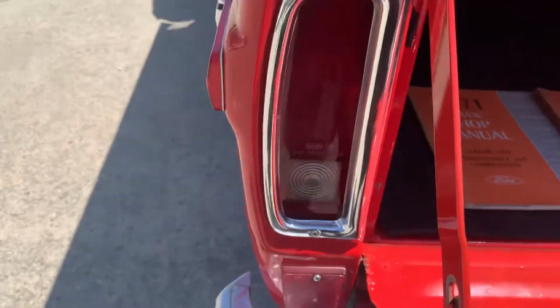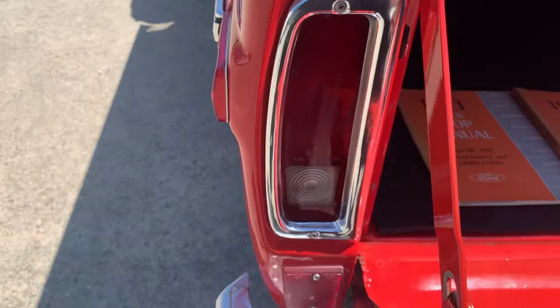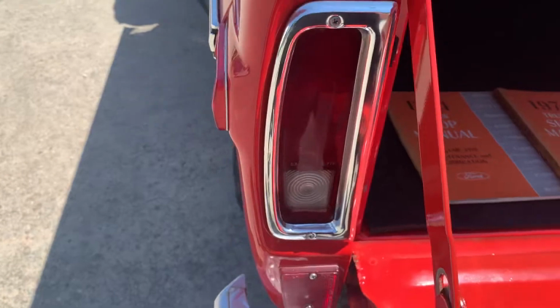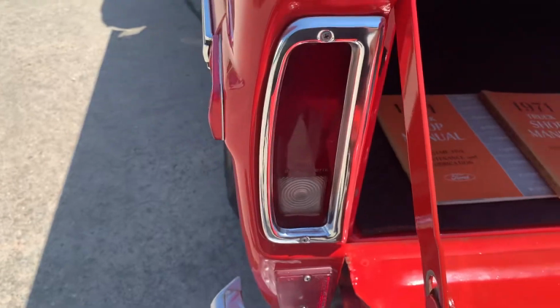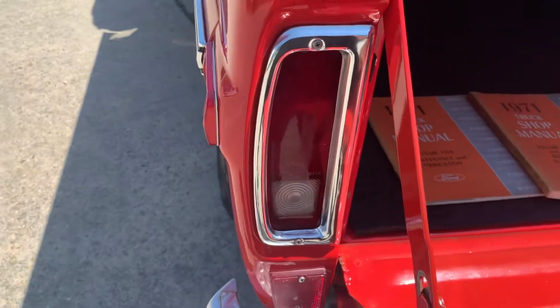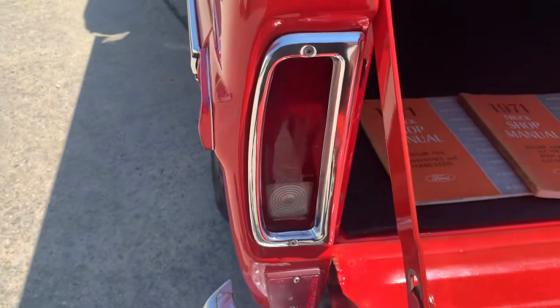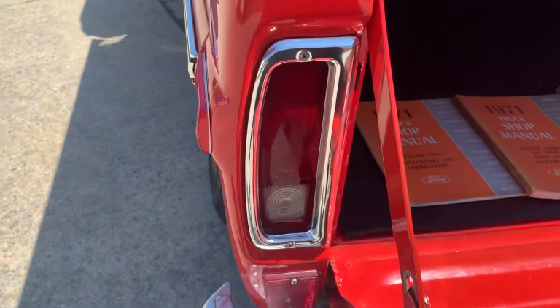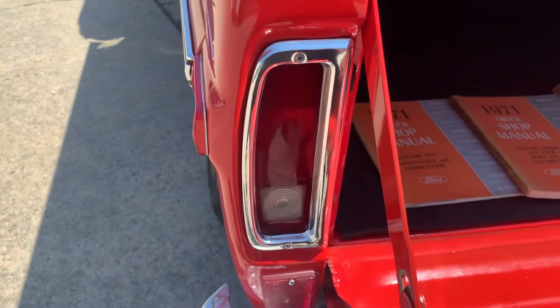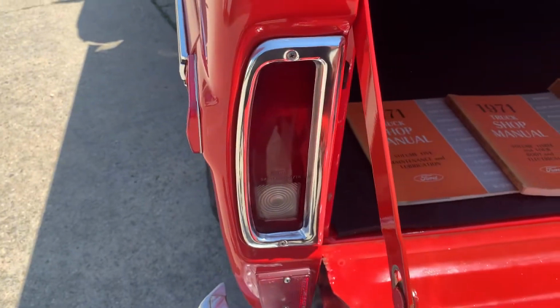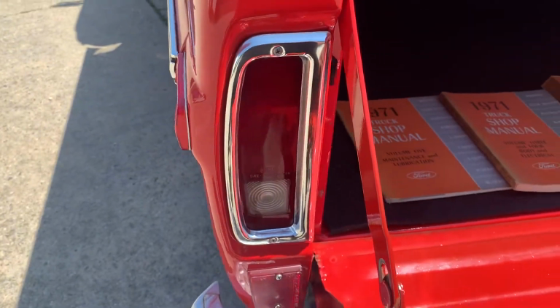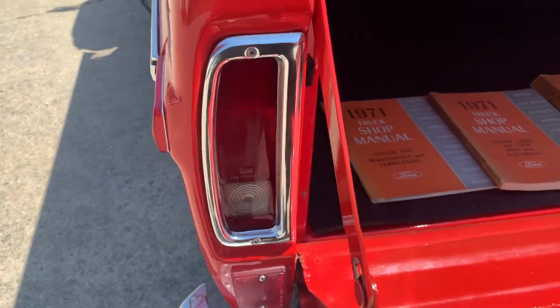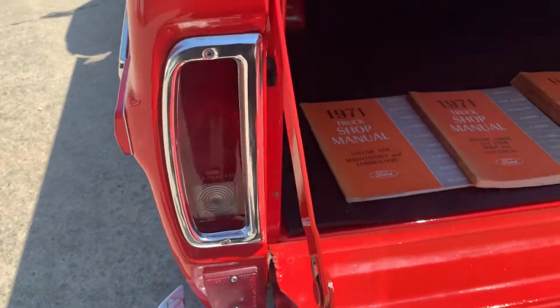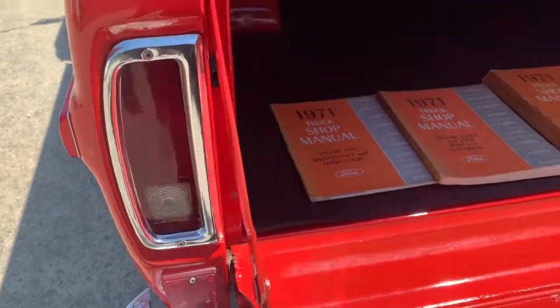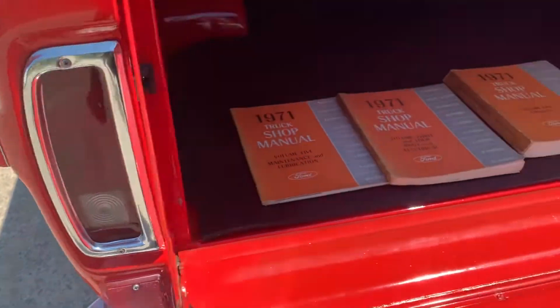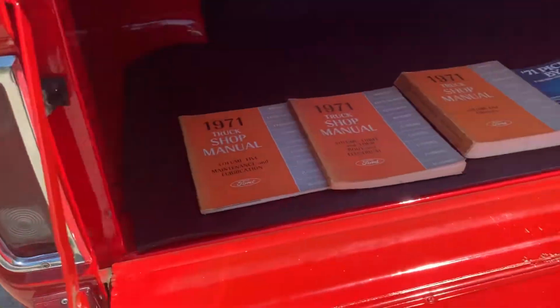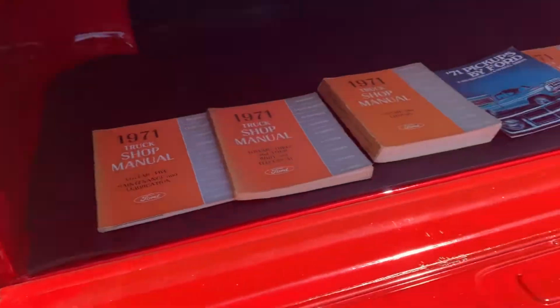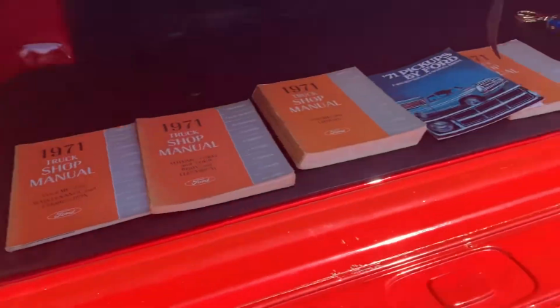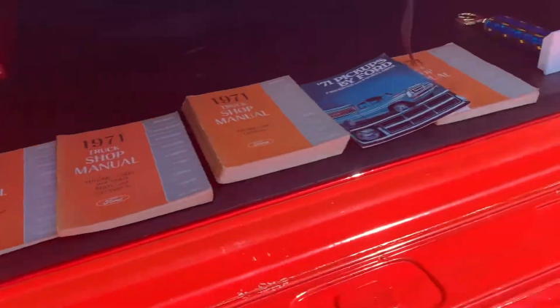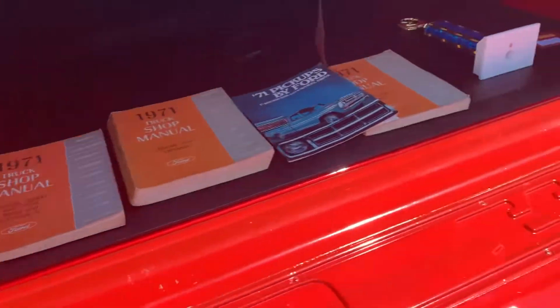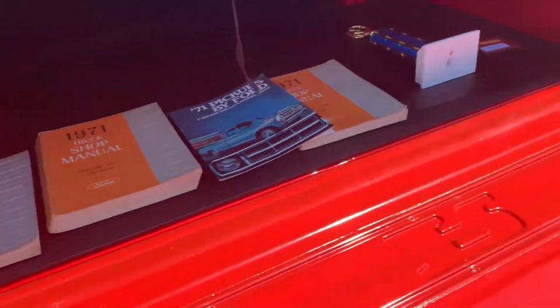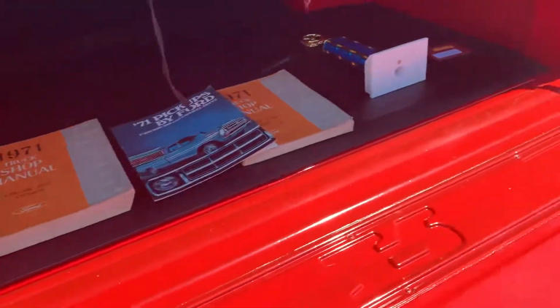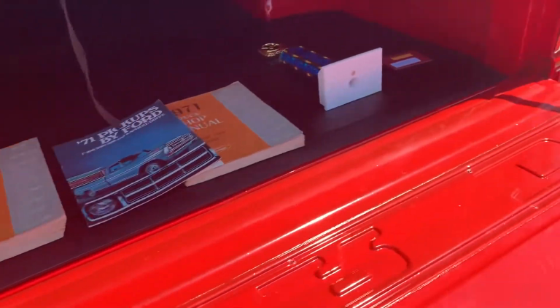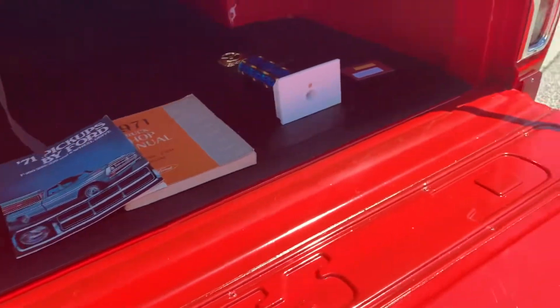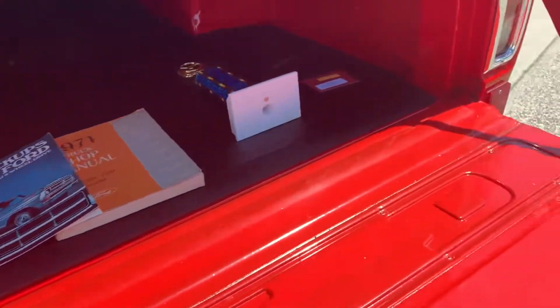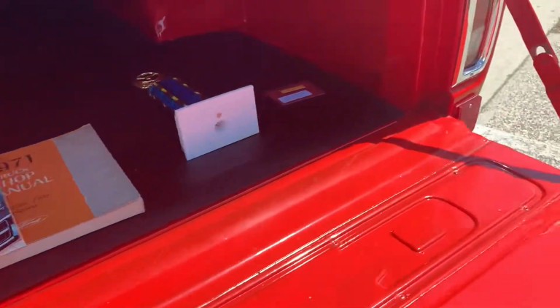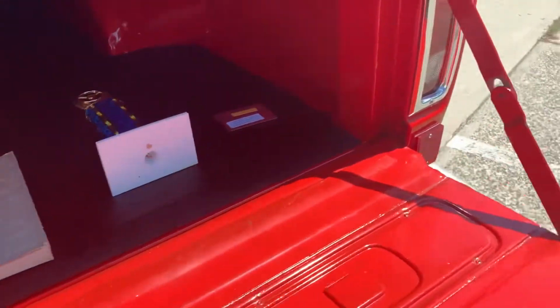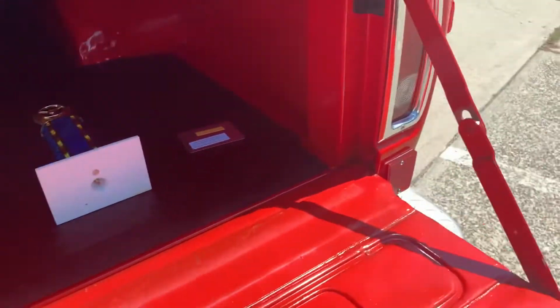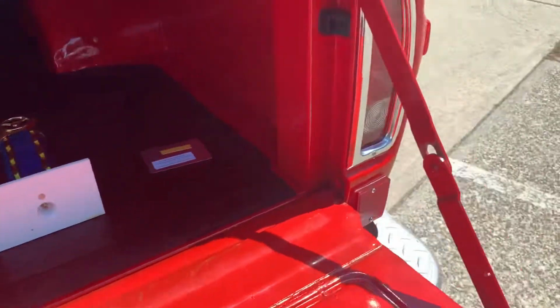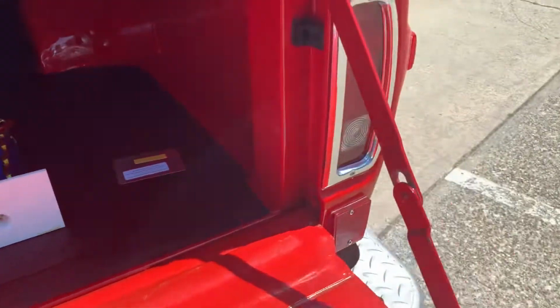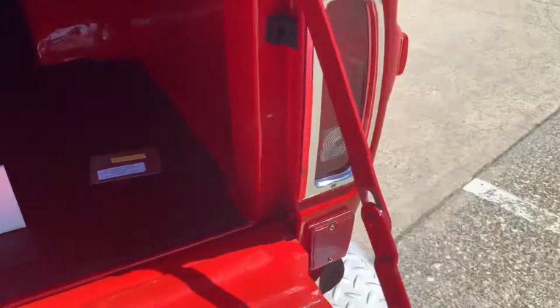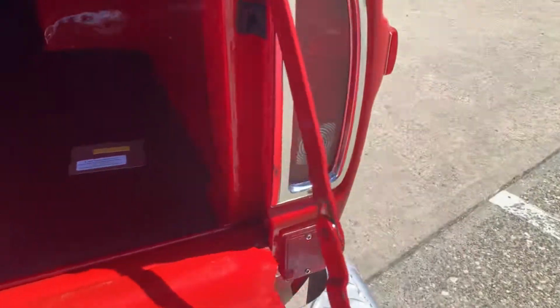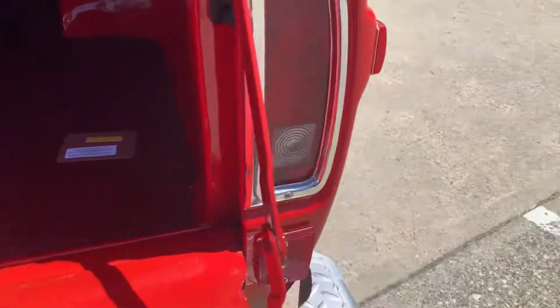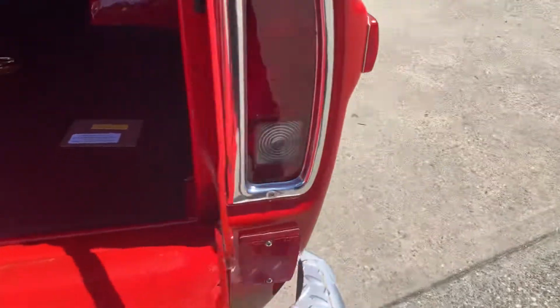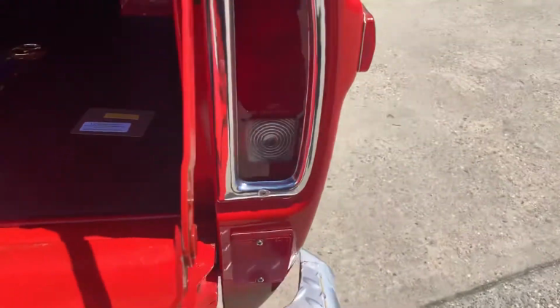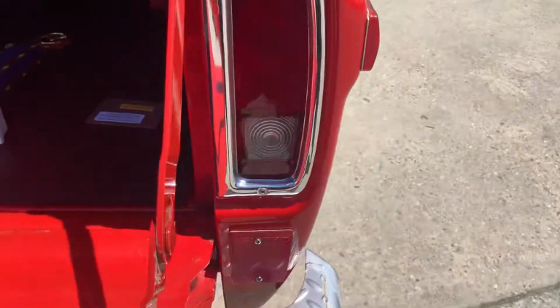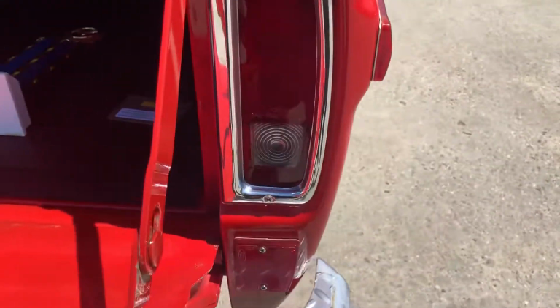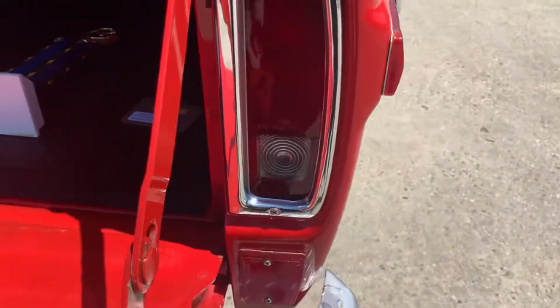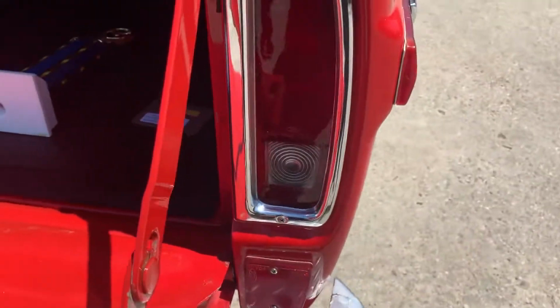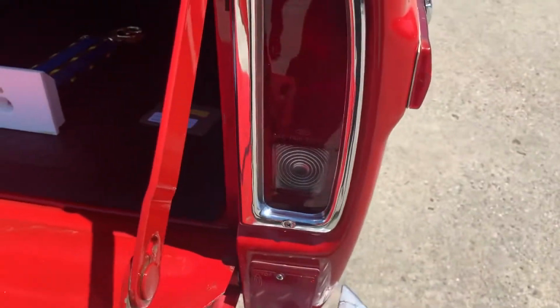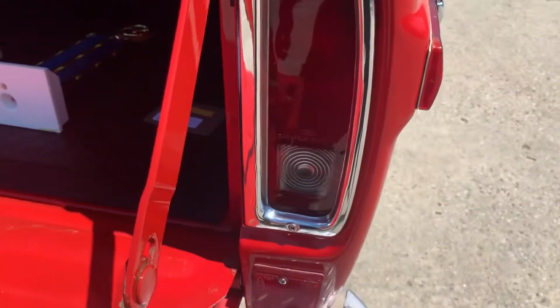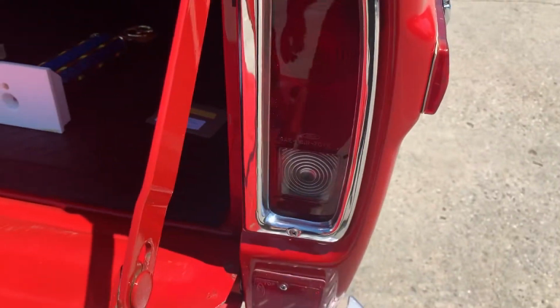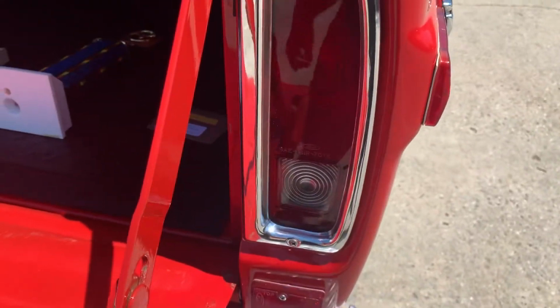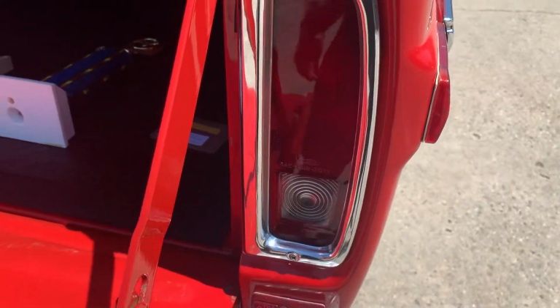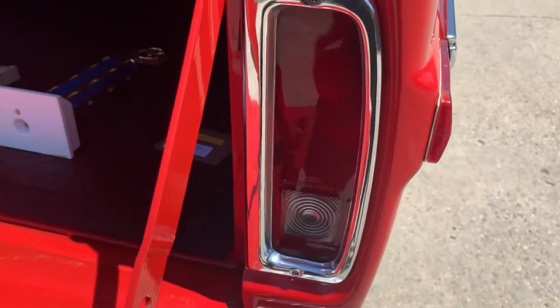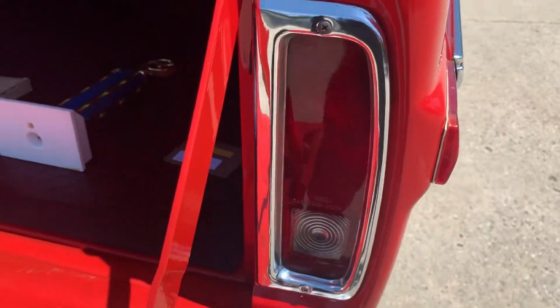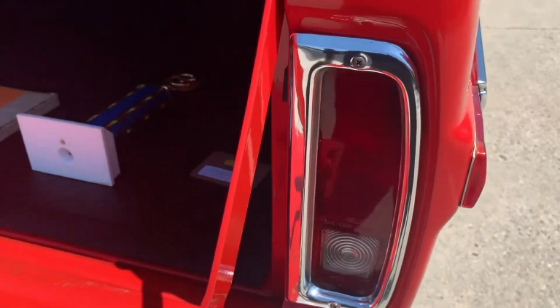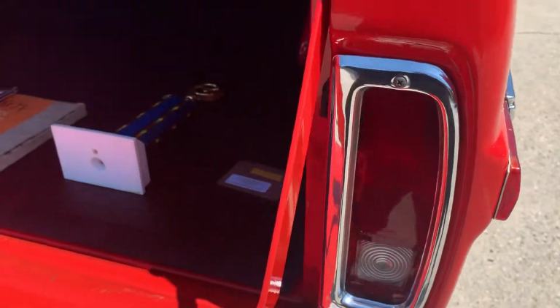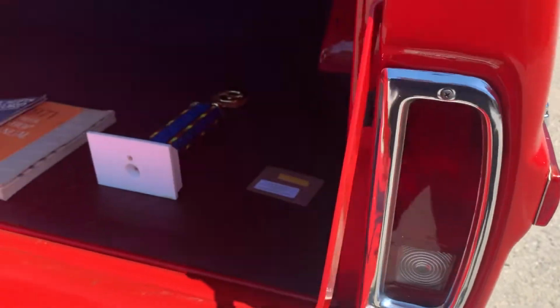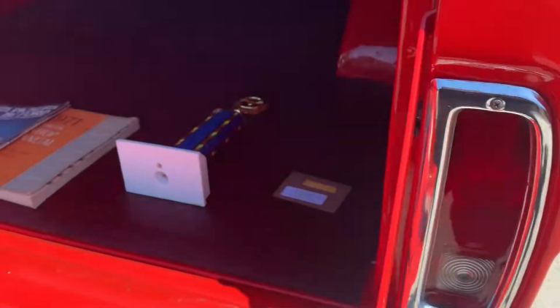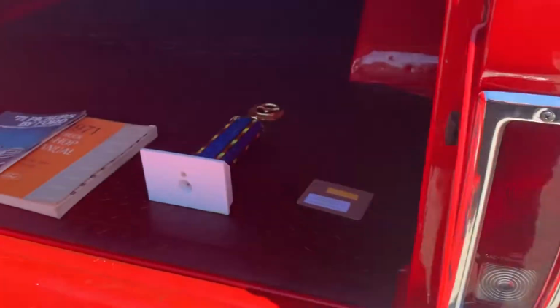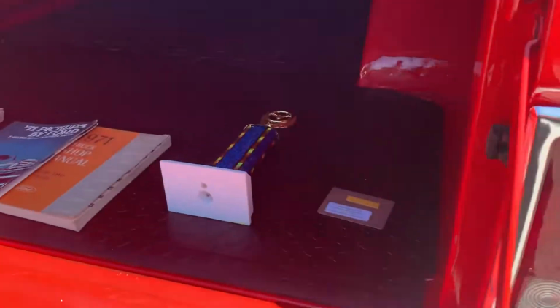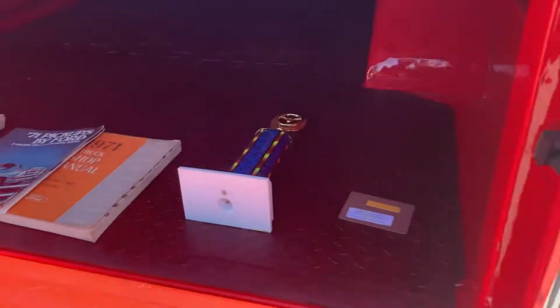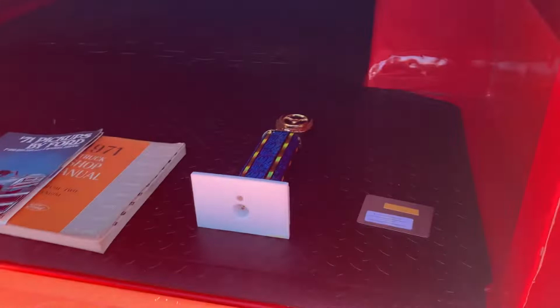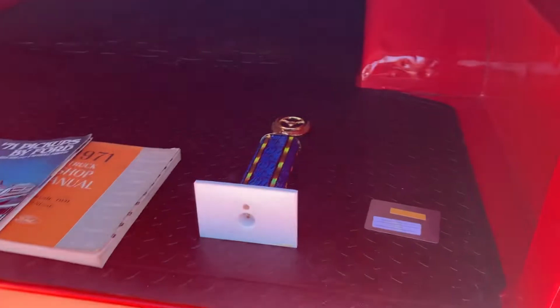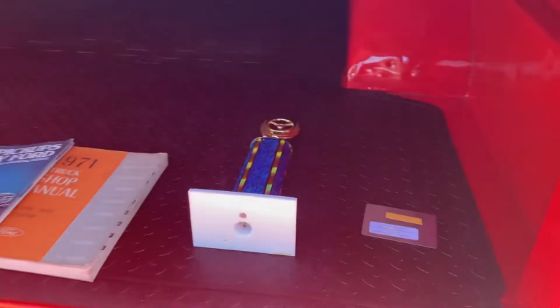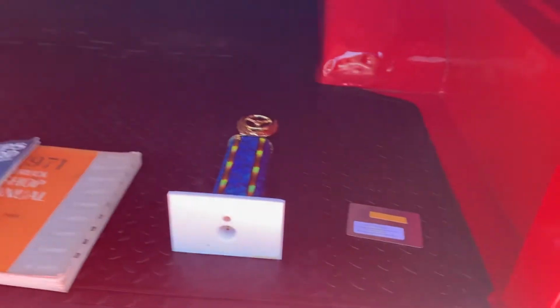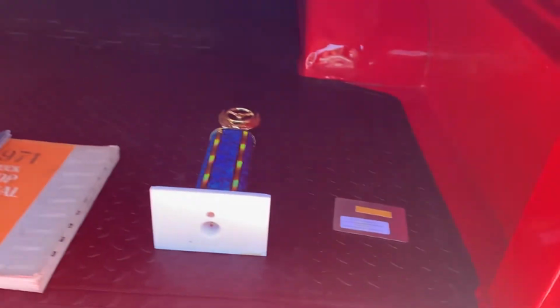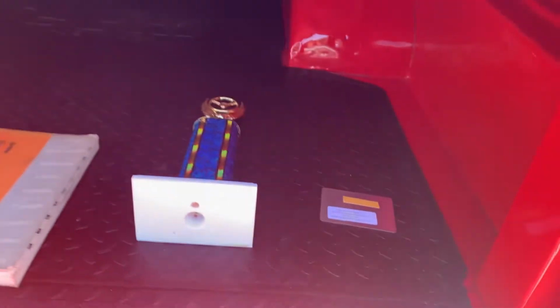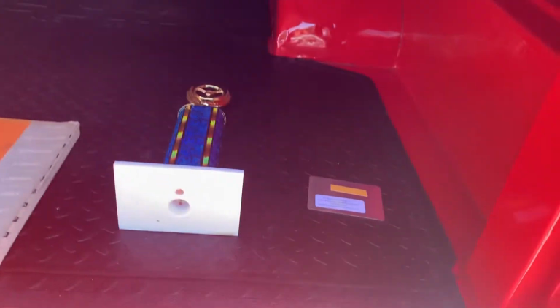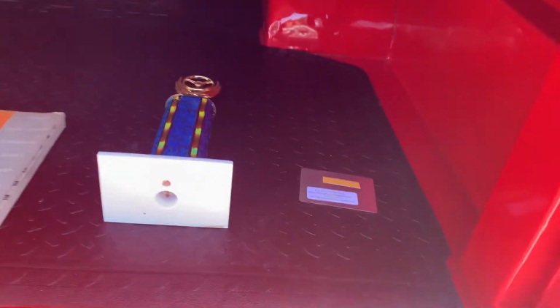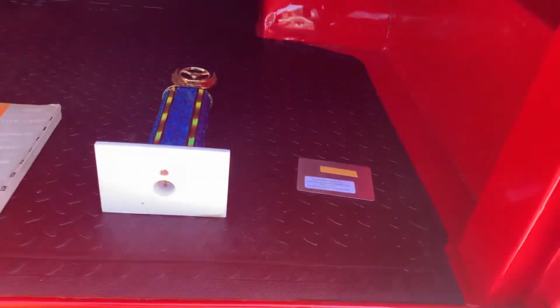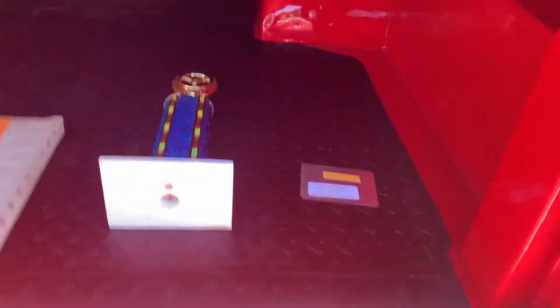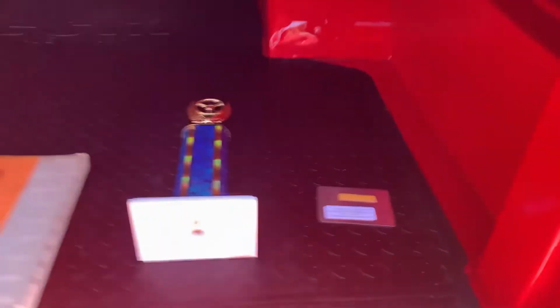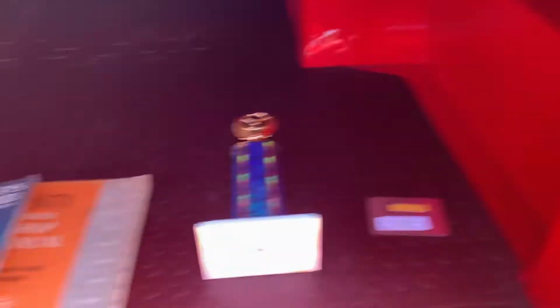The stainless is beautiful — tail lights, lenses, everything fantastic.